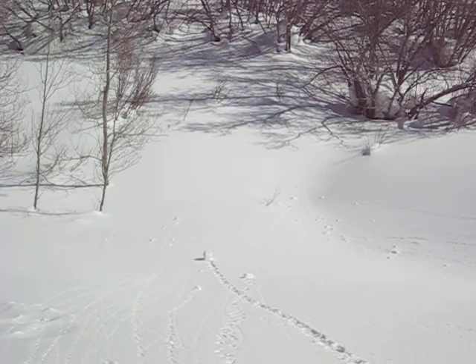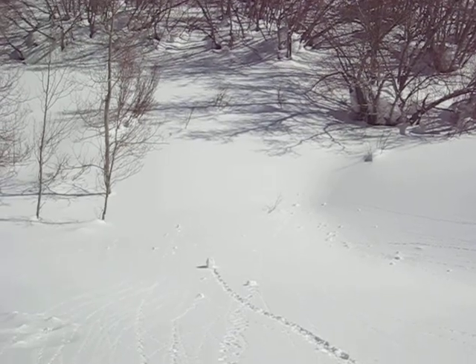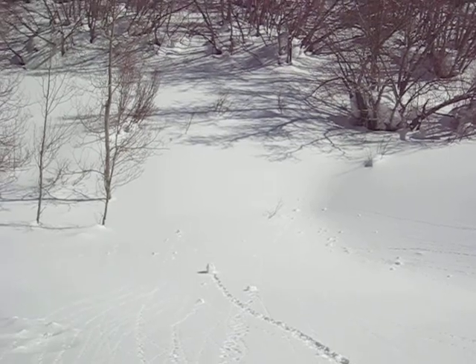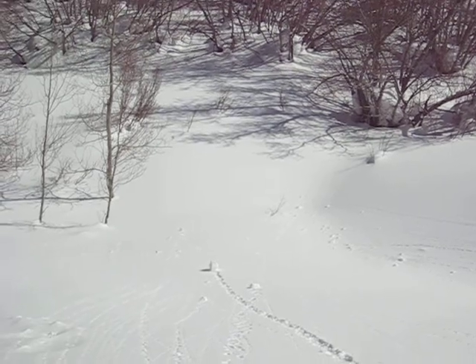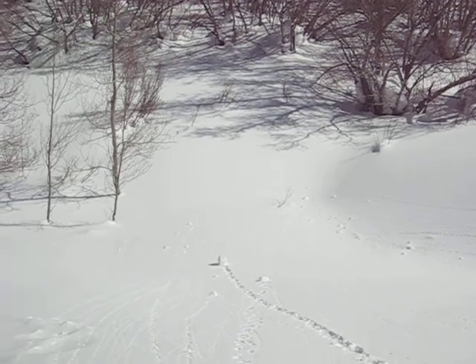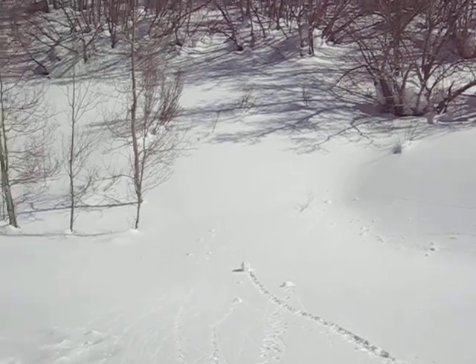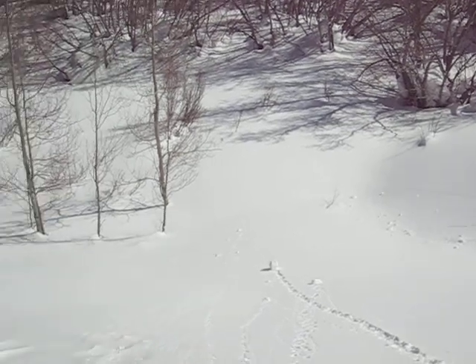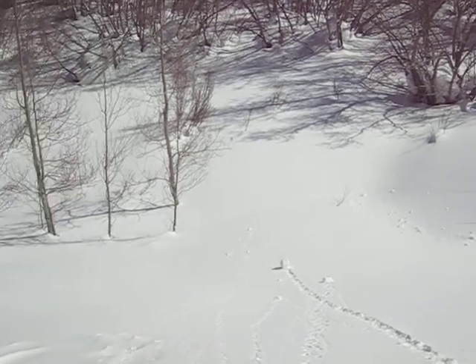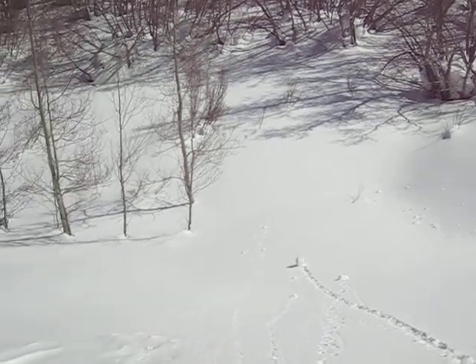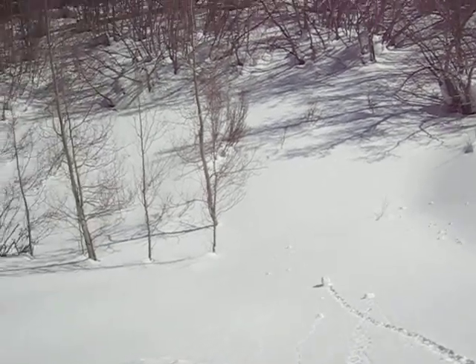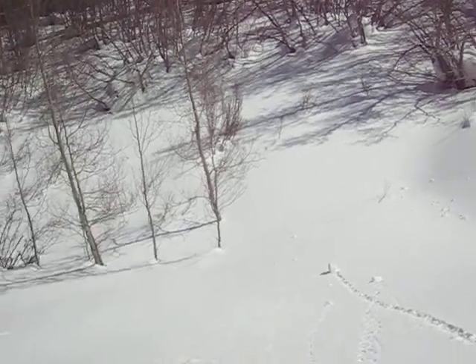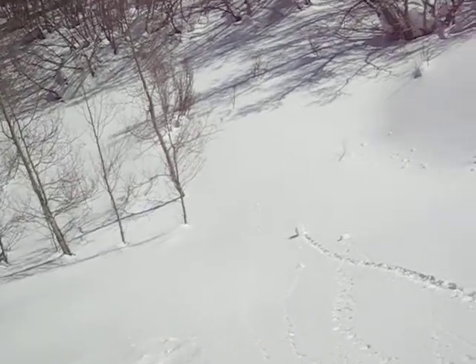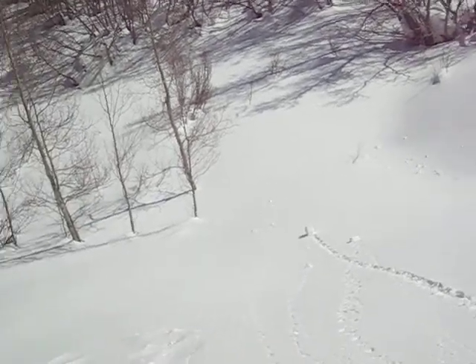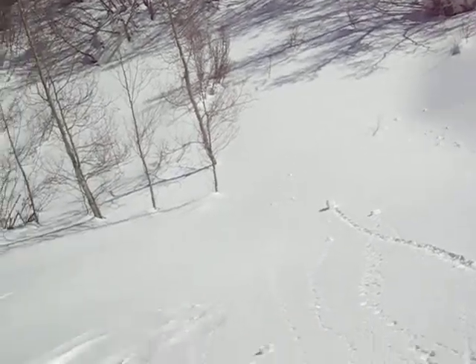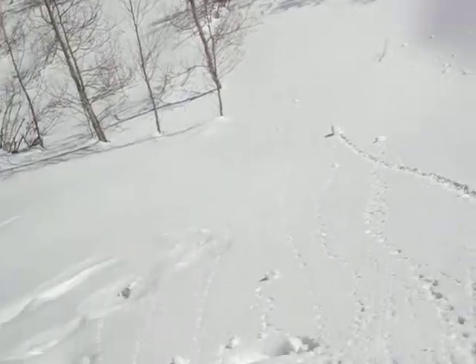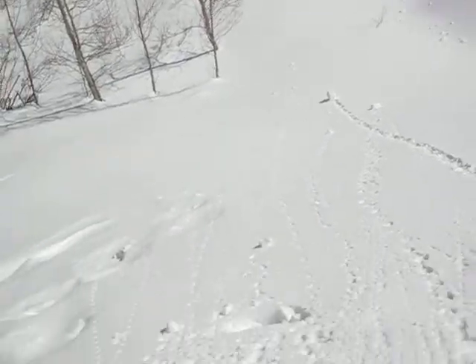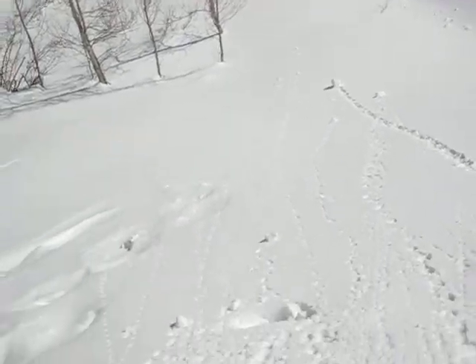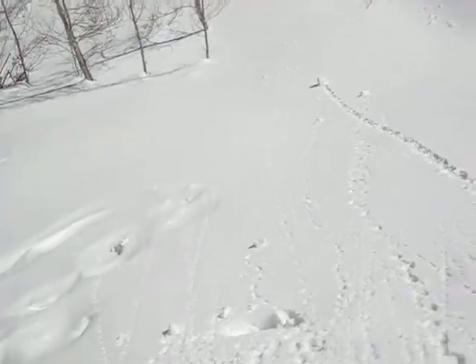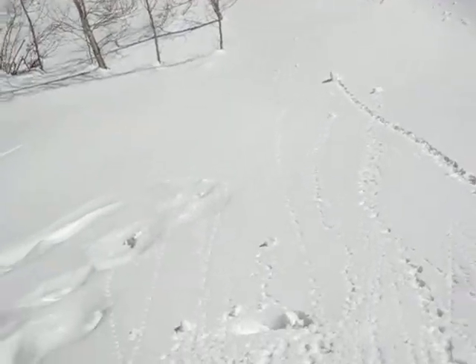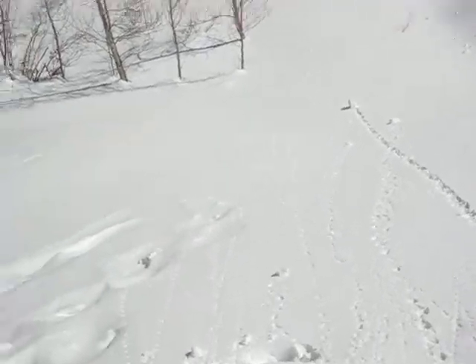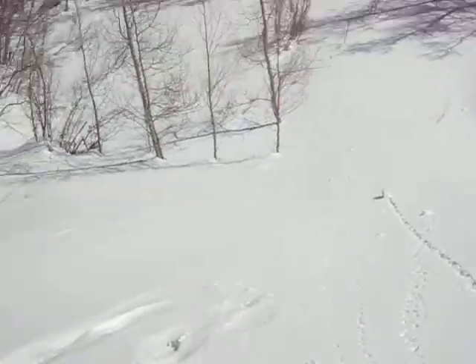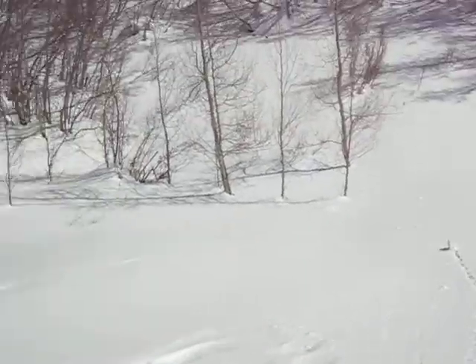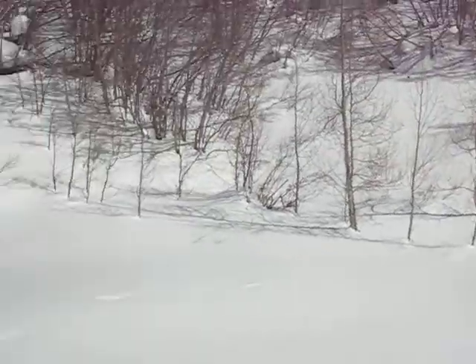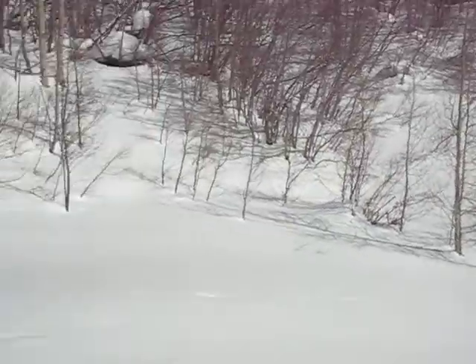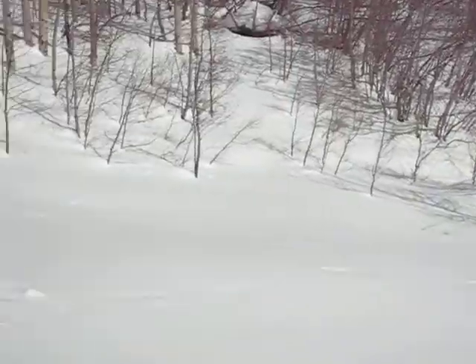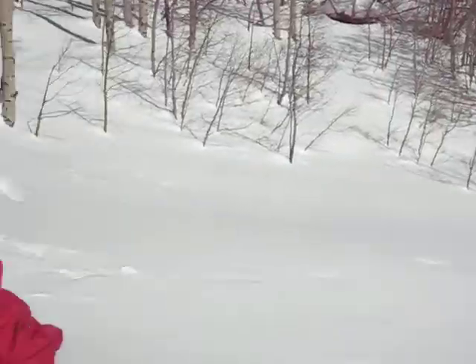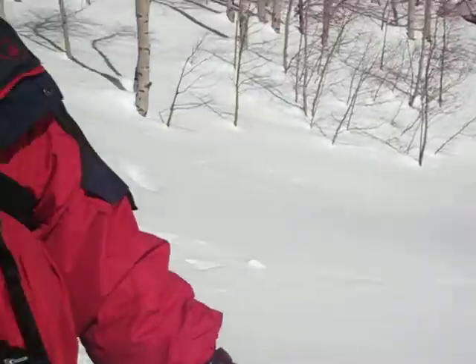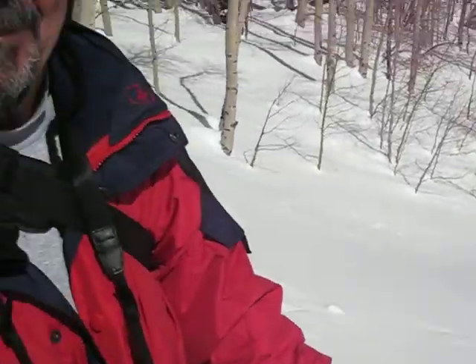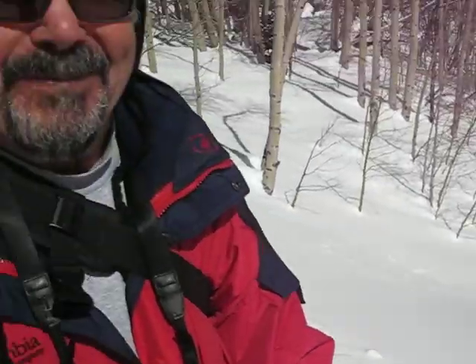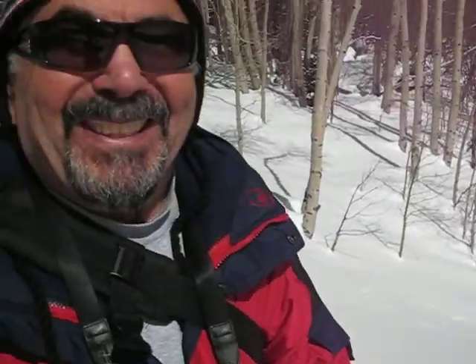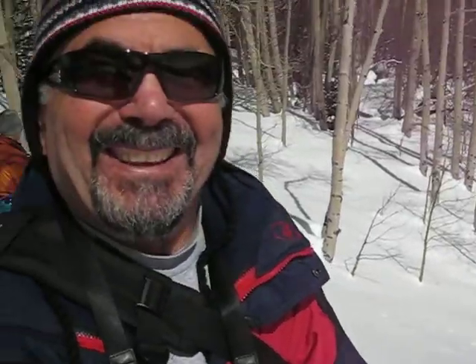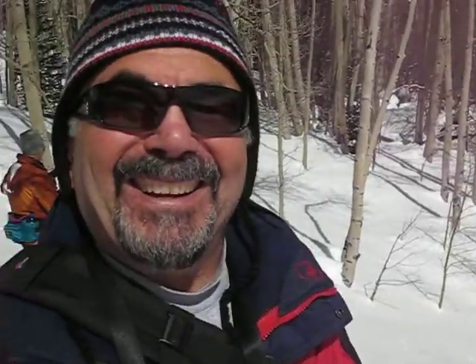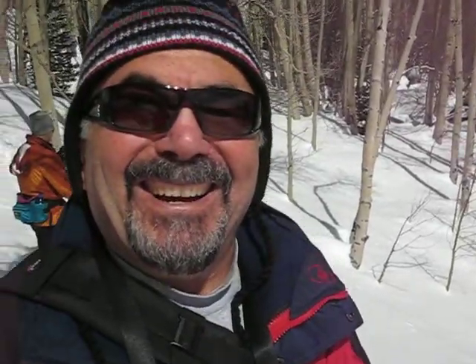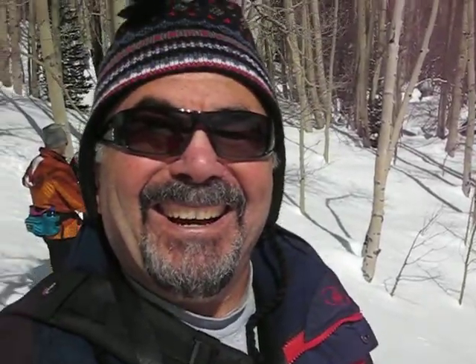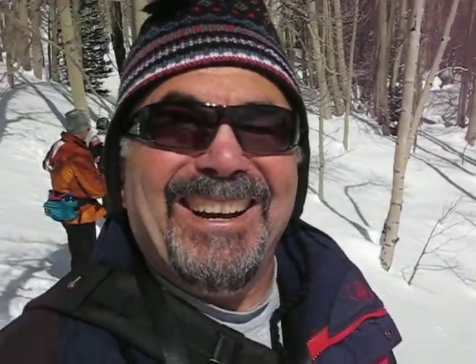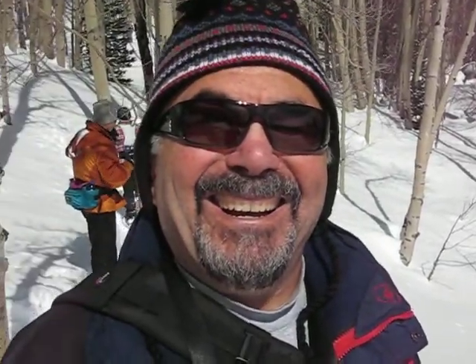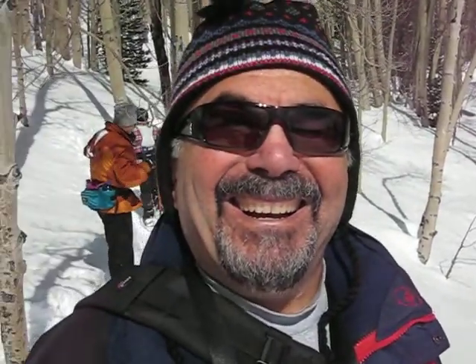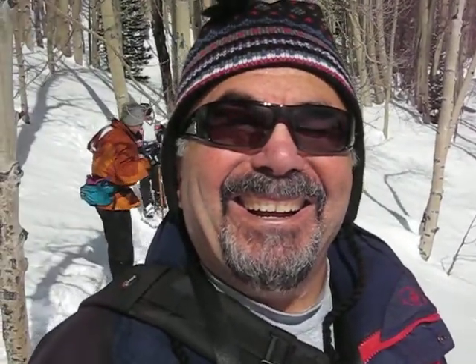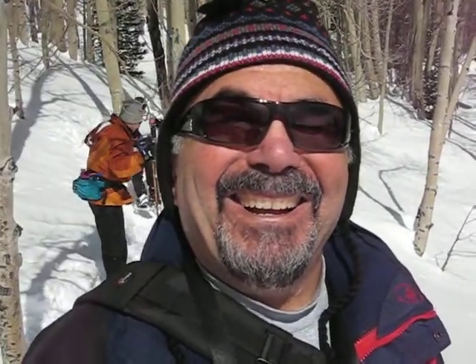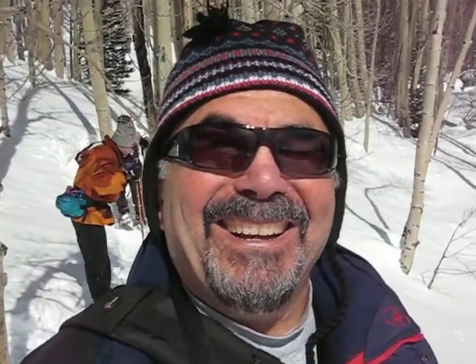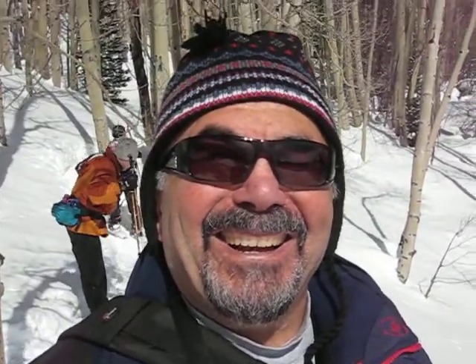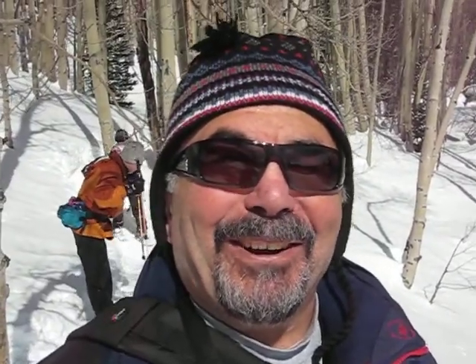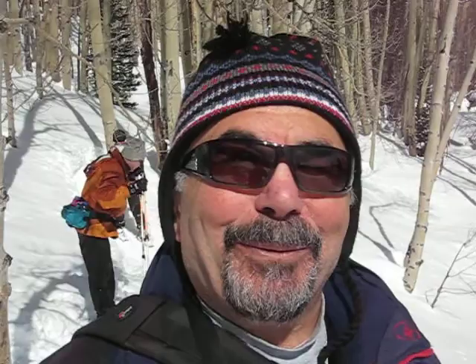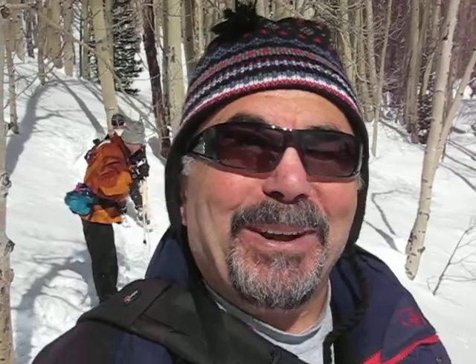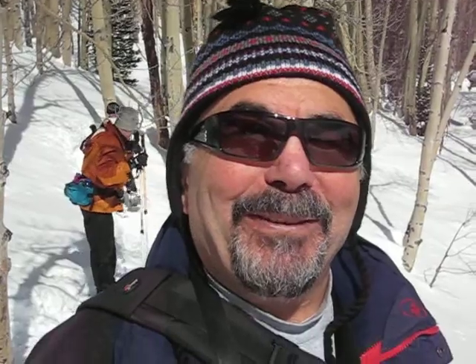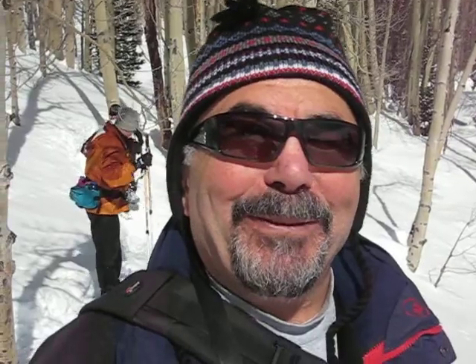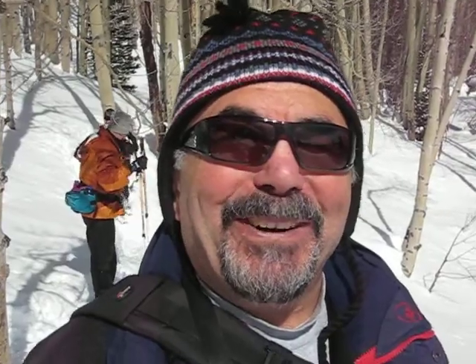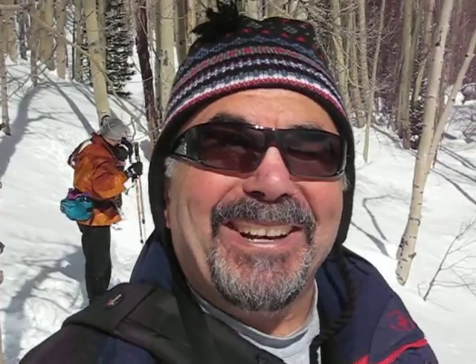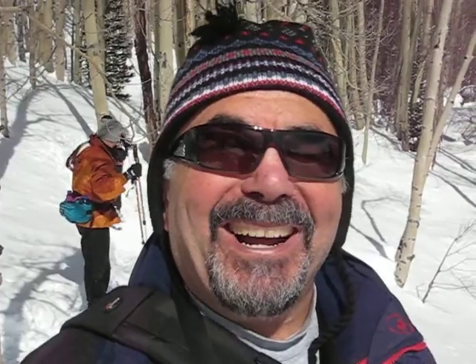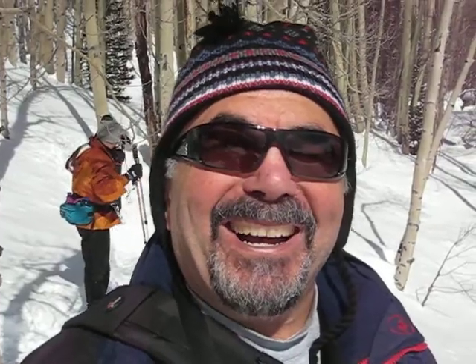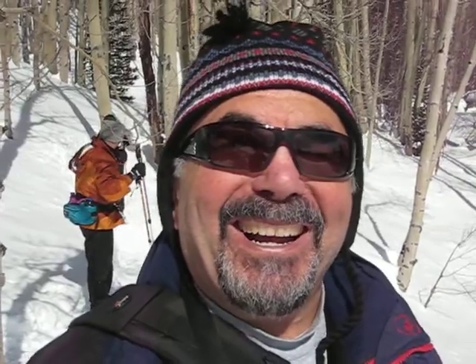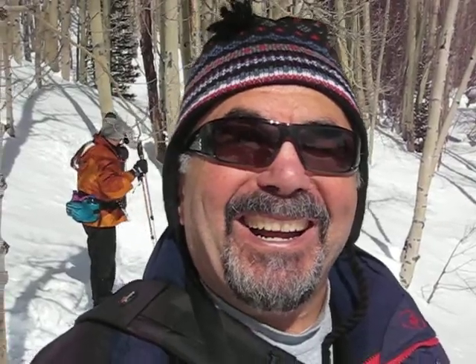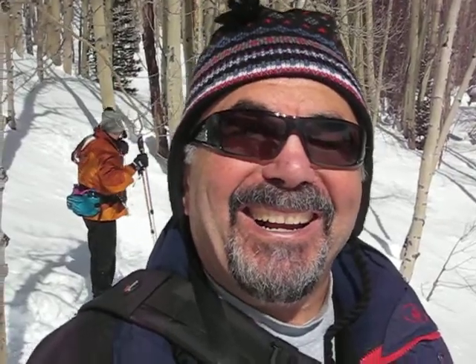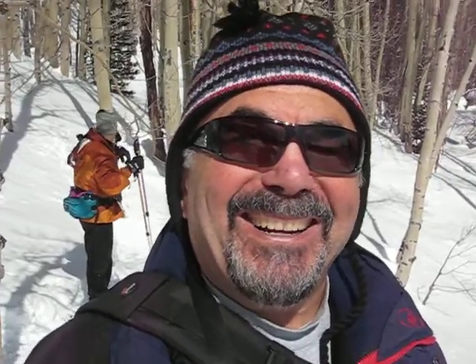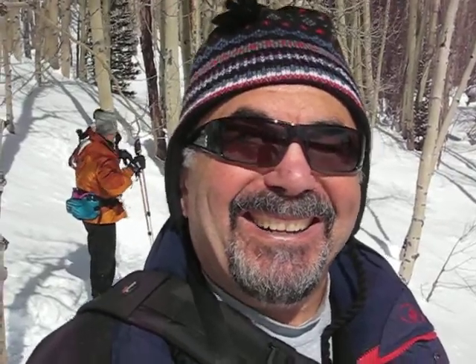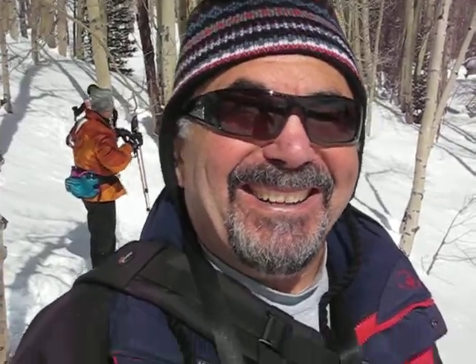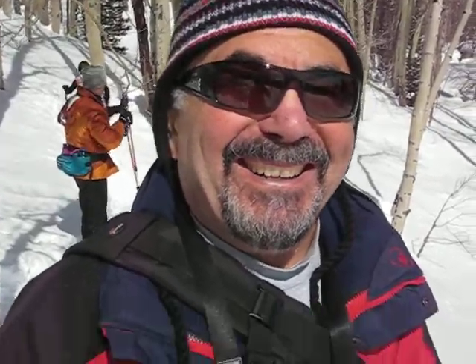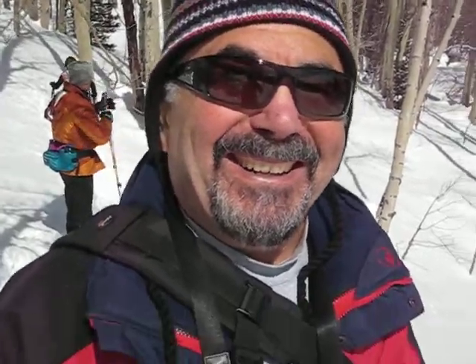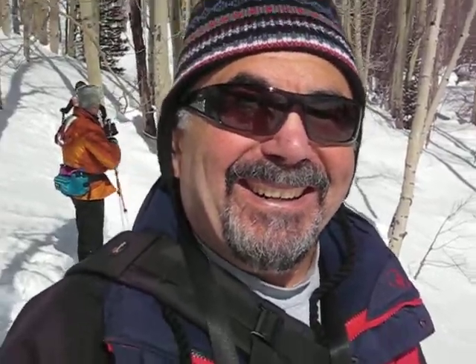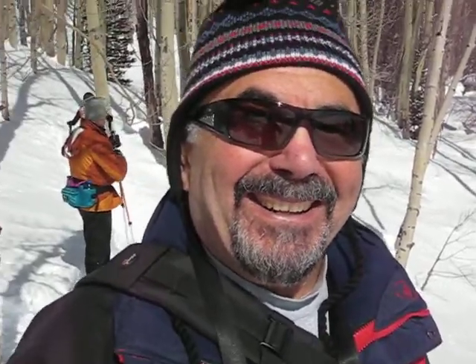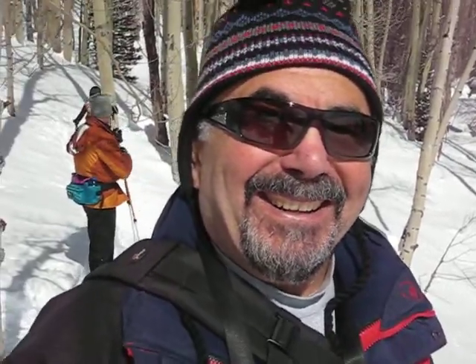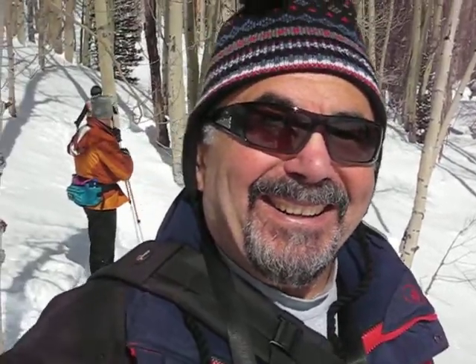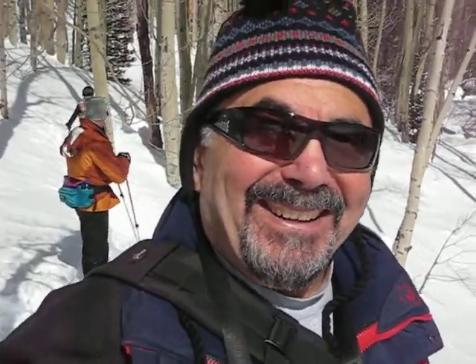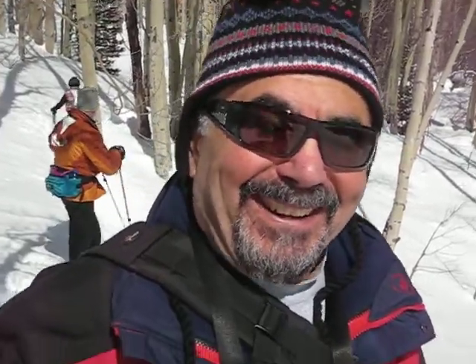So there you go. More fun in the snow. Say hi. I dropped the camera in the snow.